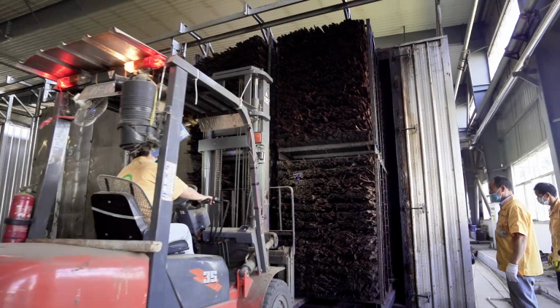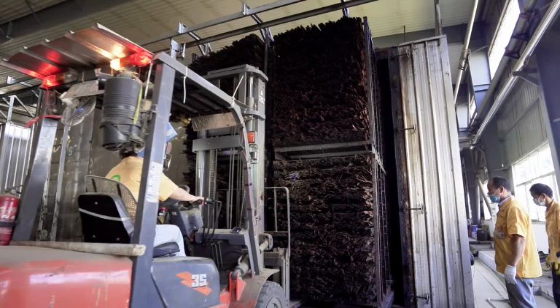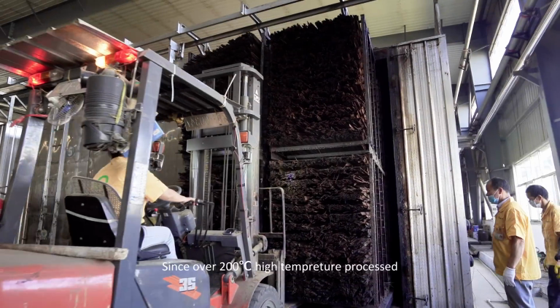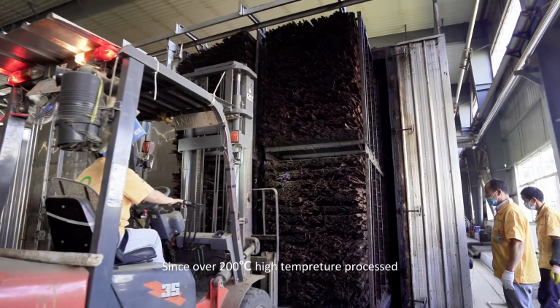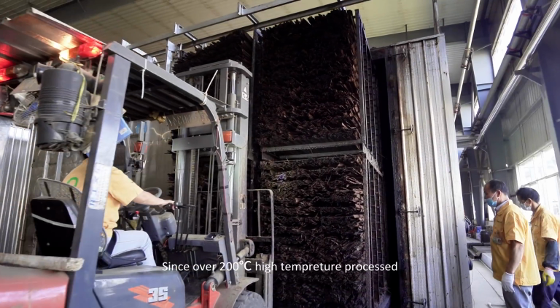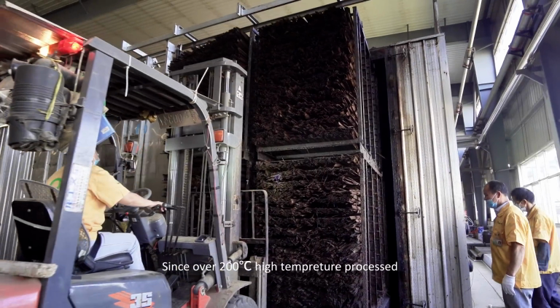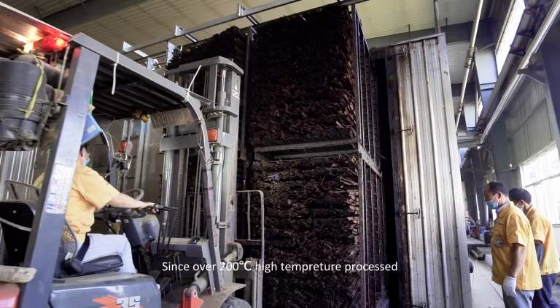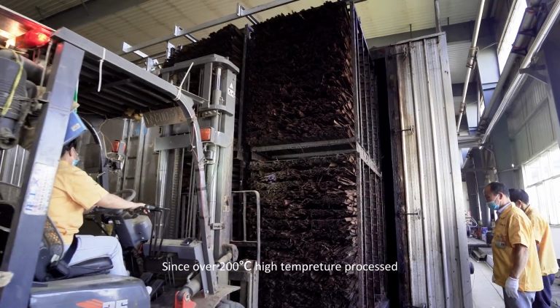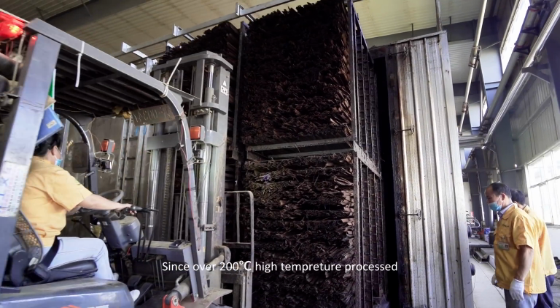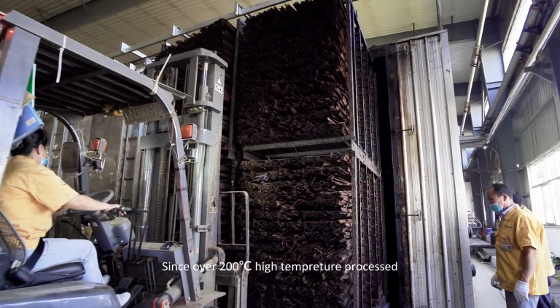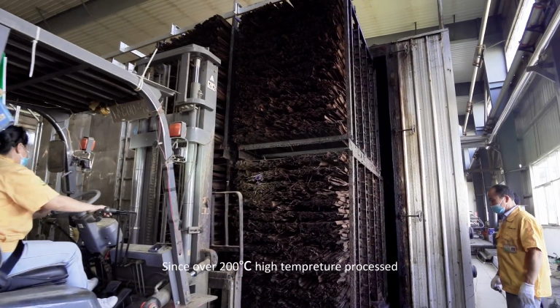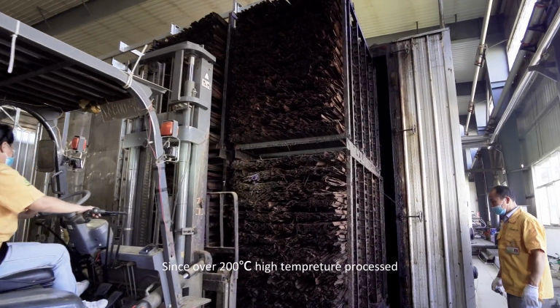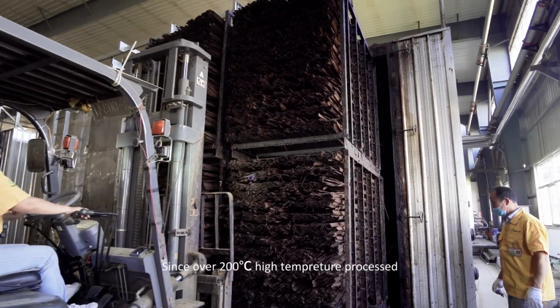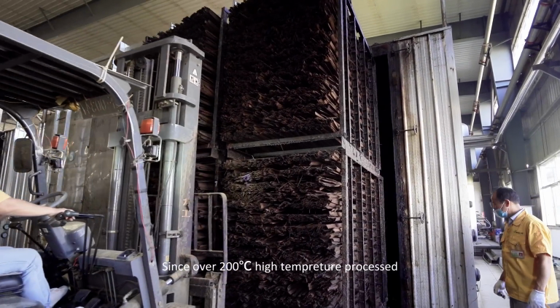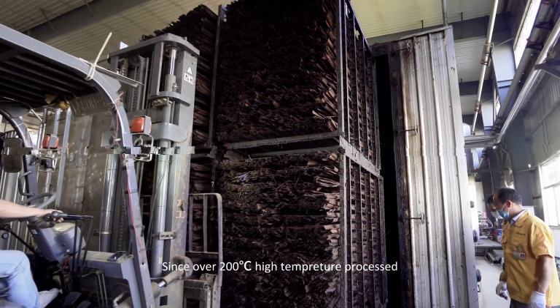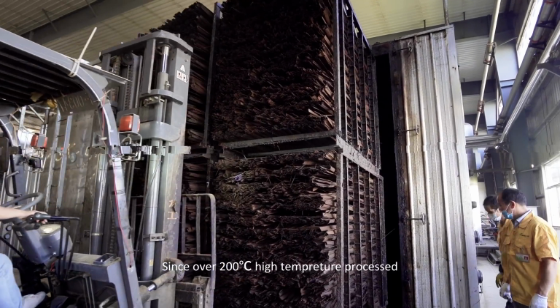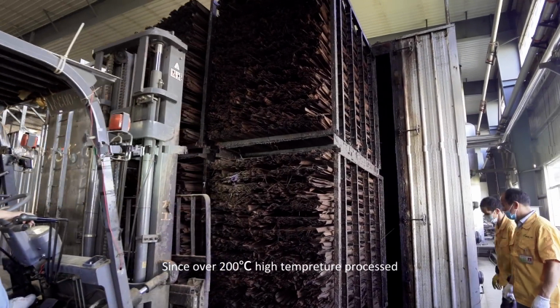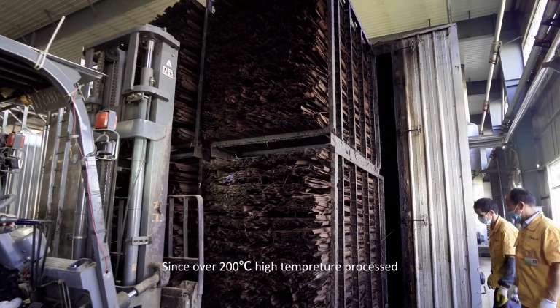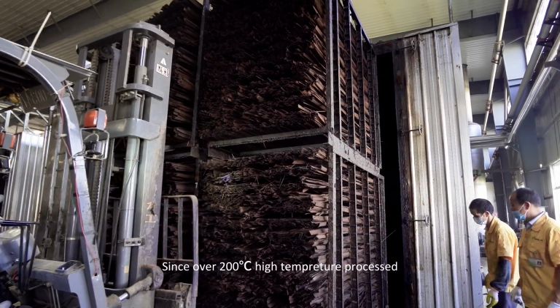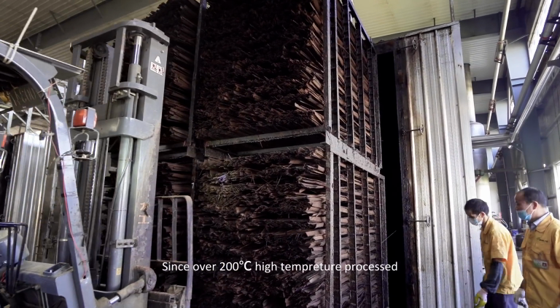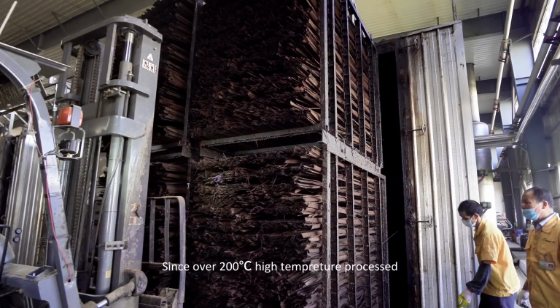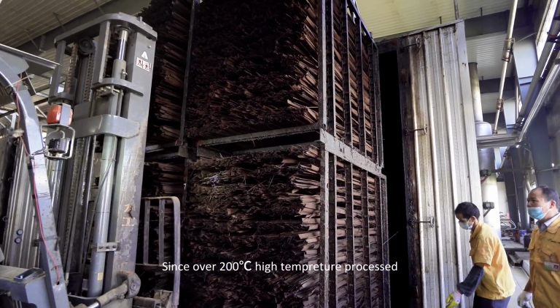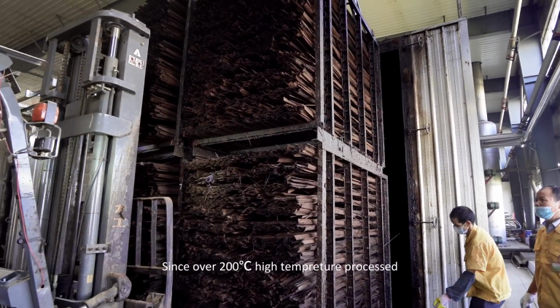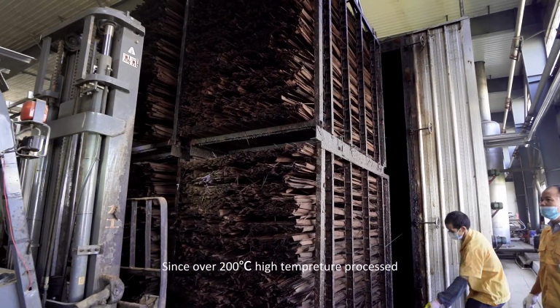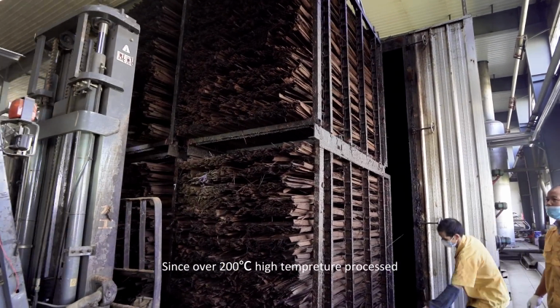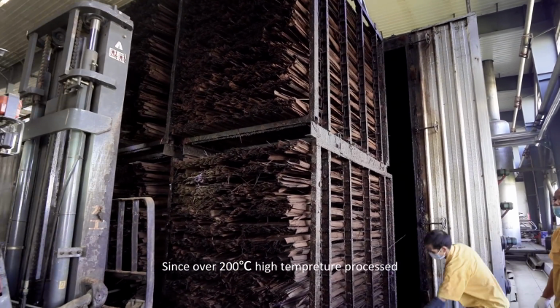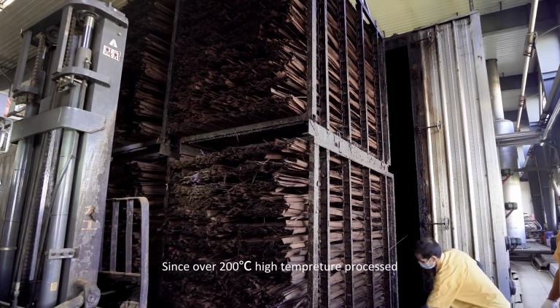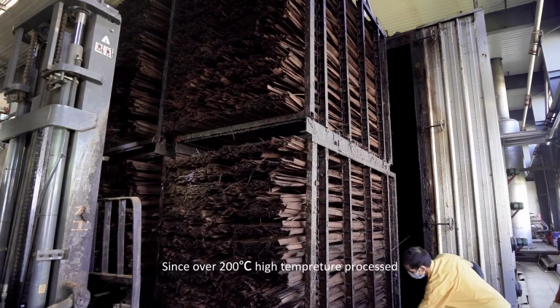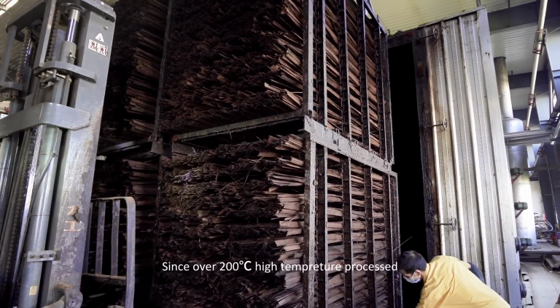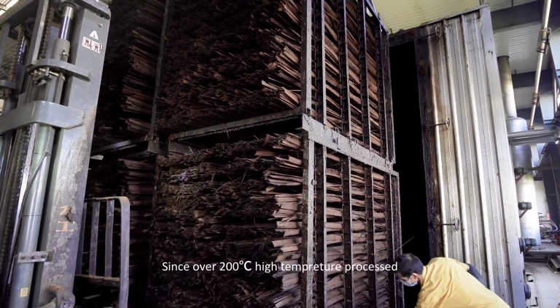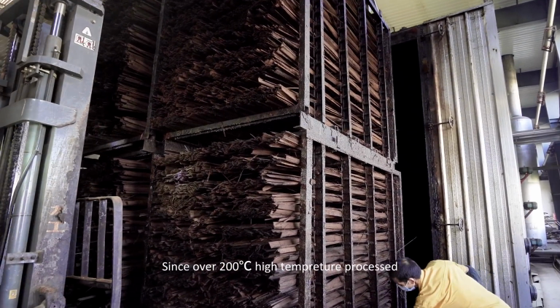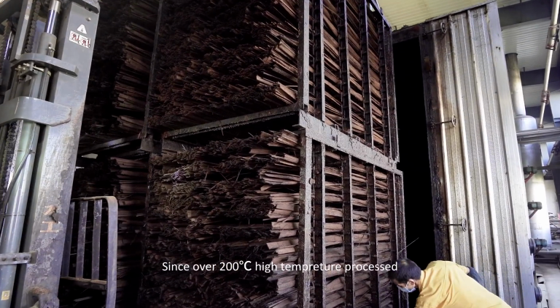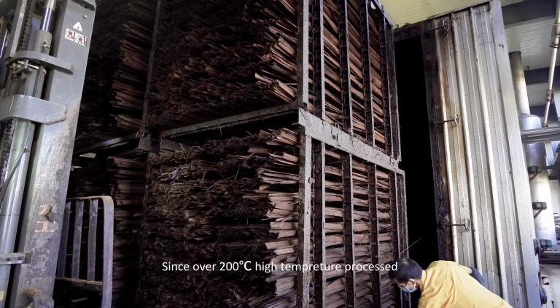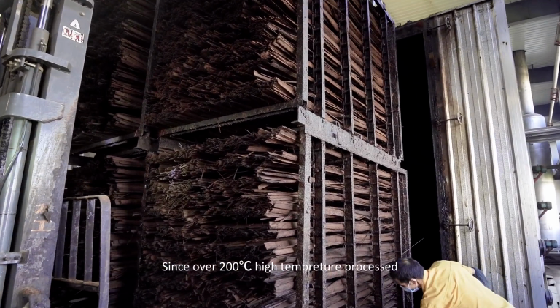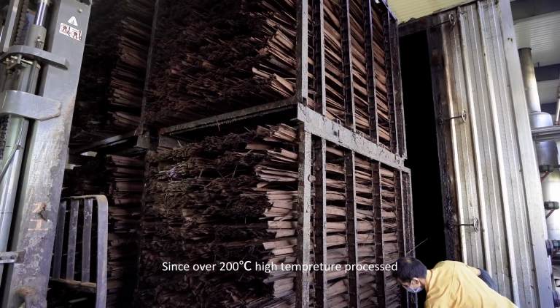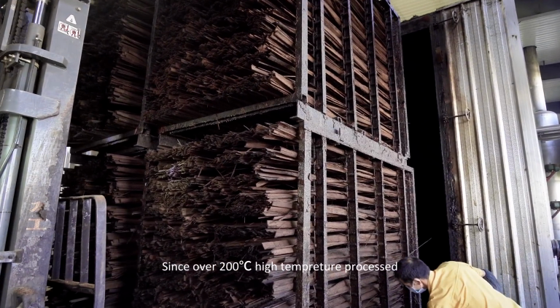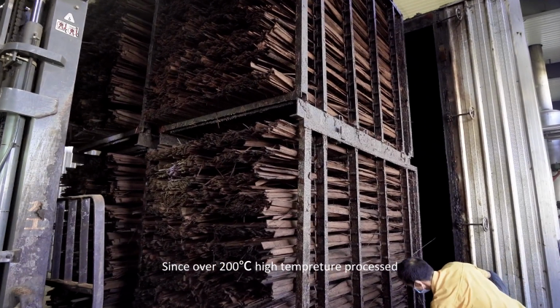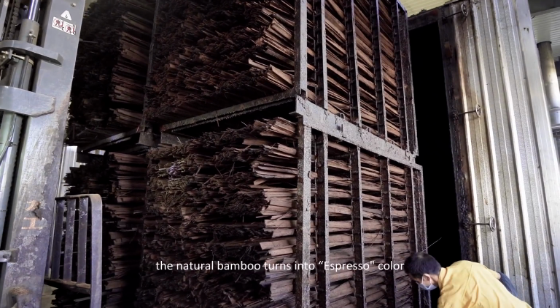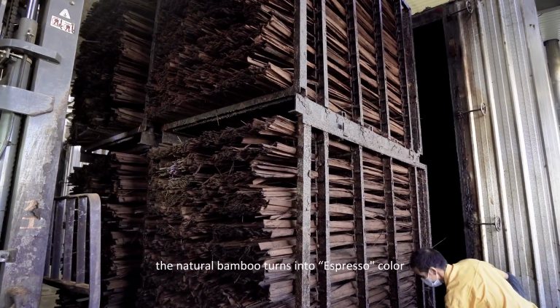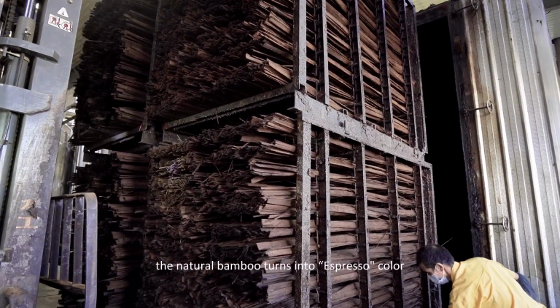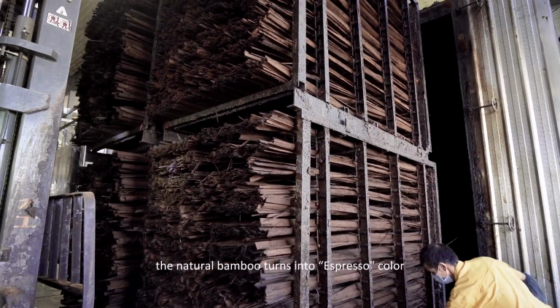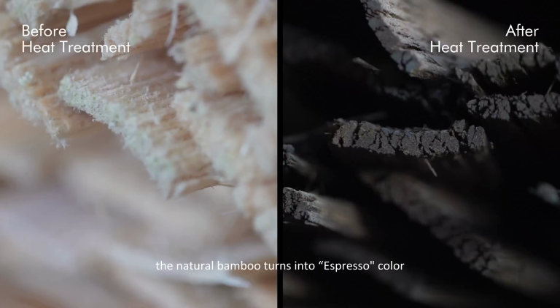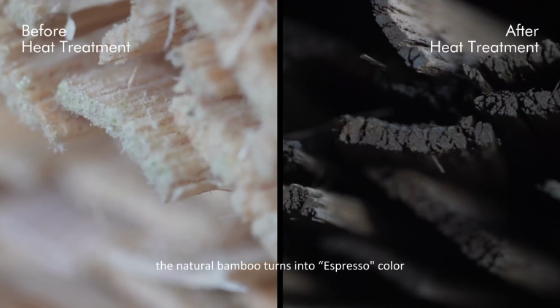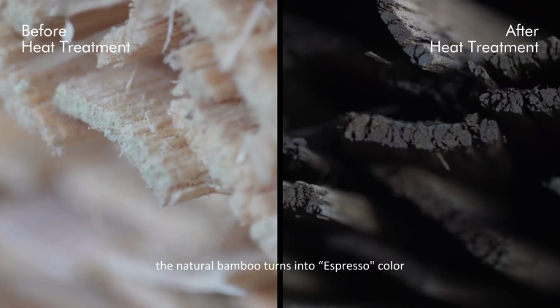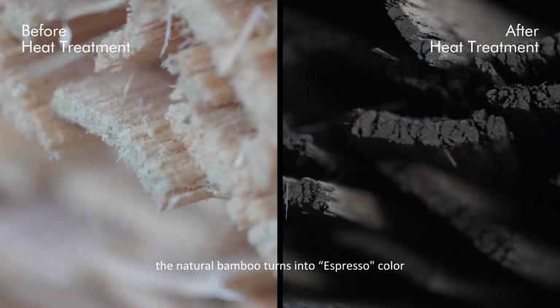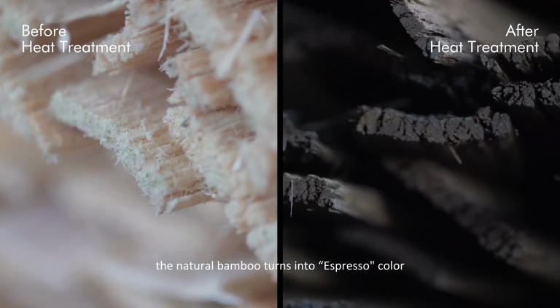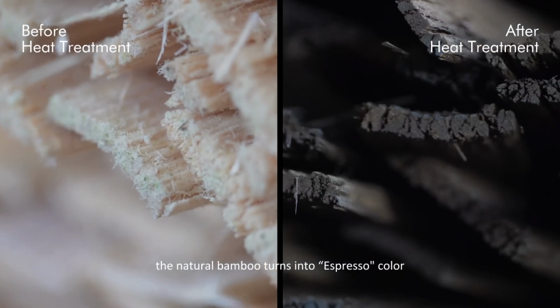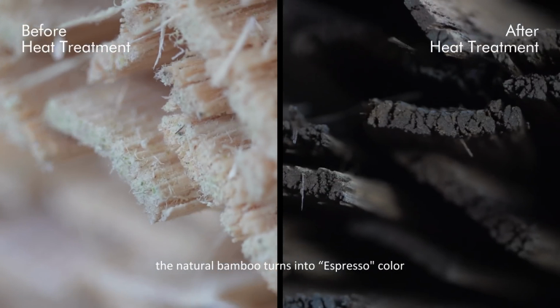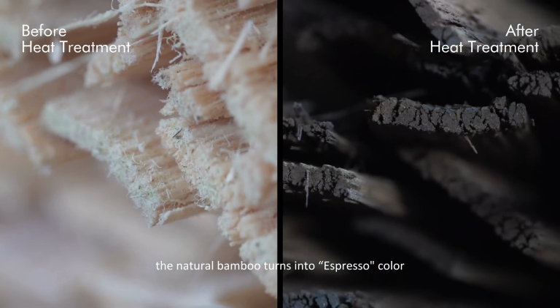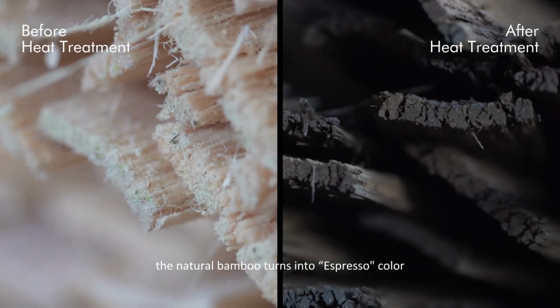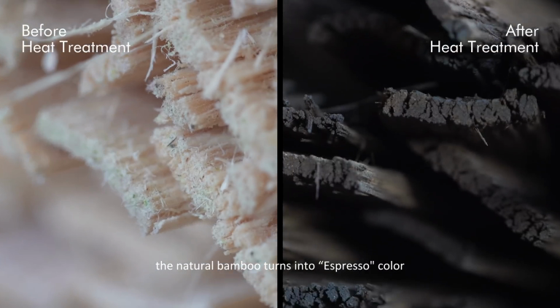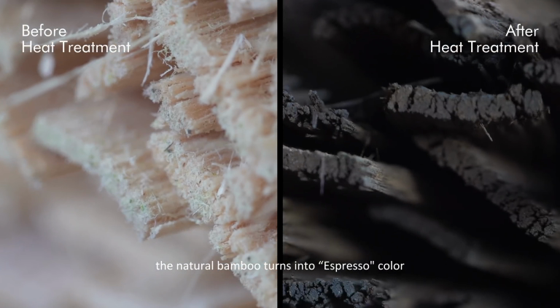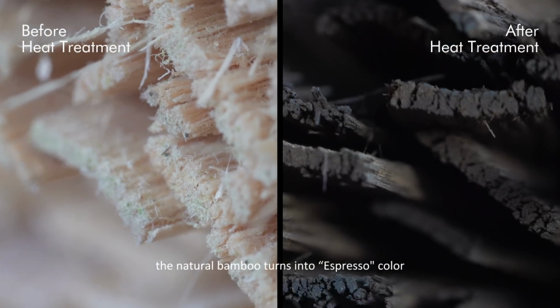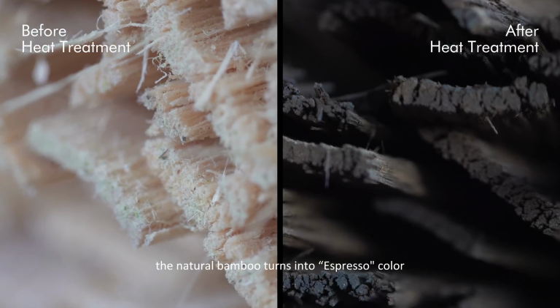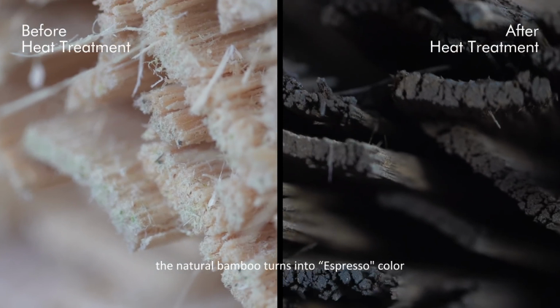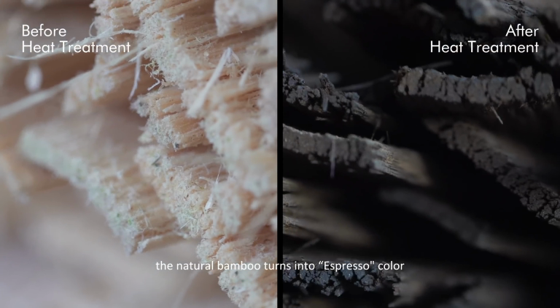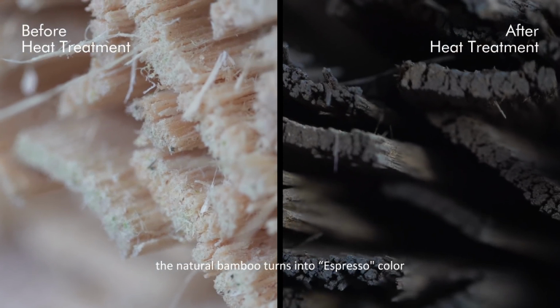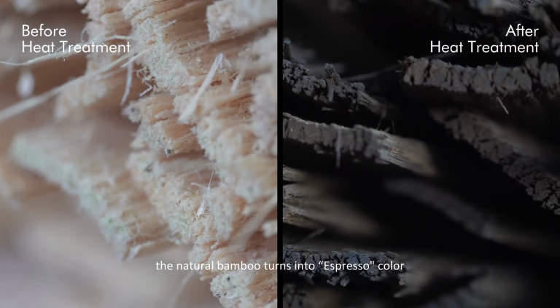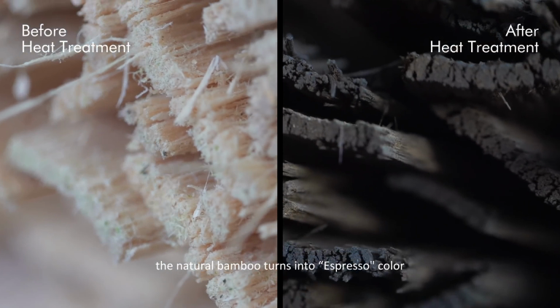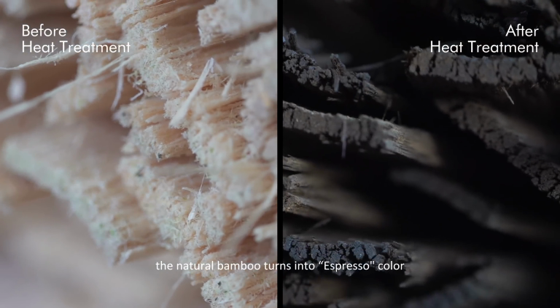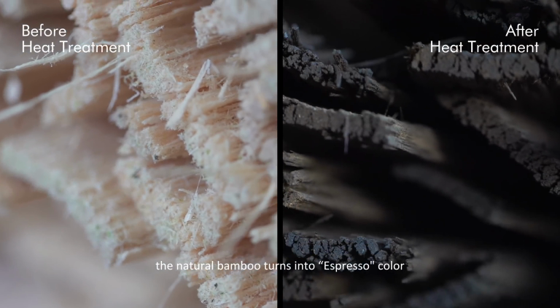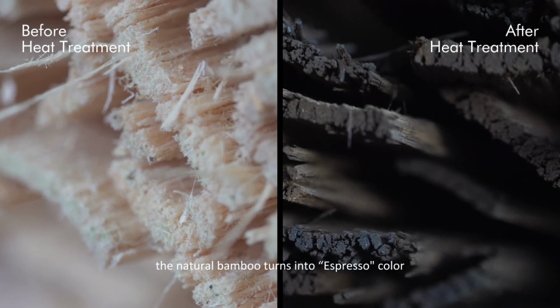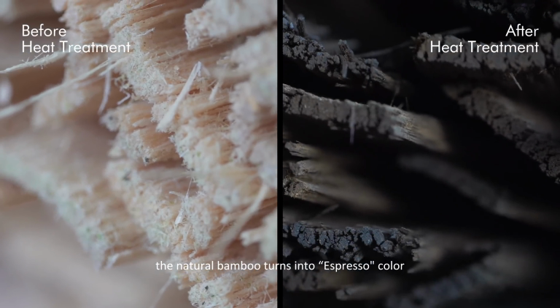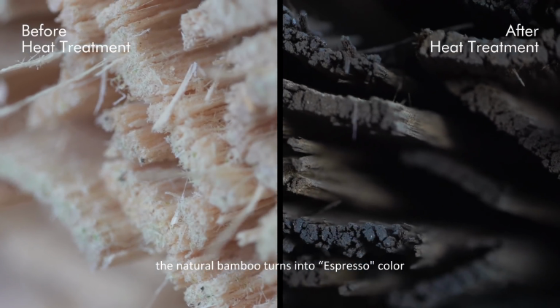Since the bamboo is processed at over 200 degrees Celsius high temperature, the natural bamboo turns into an espresso color.